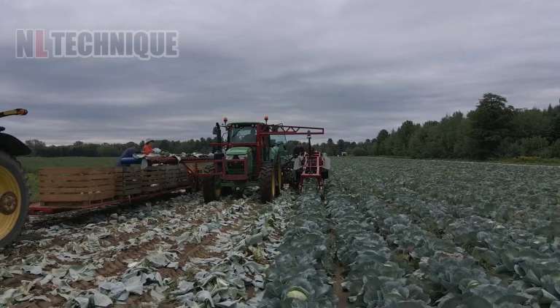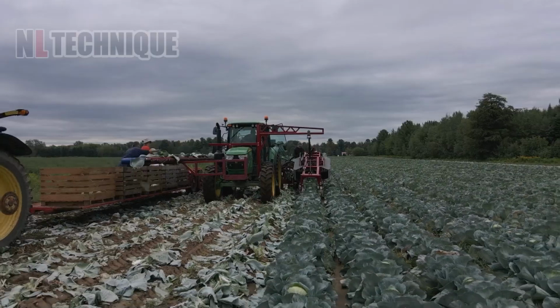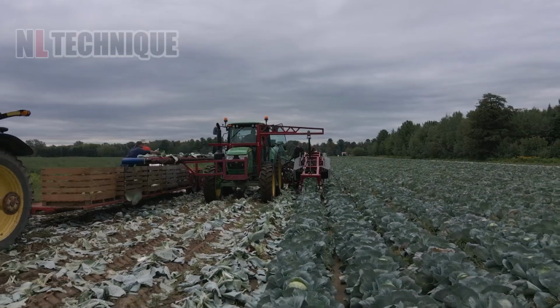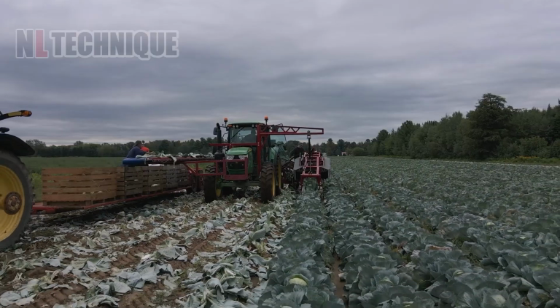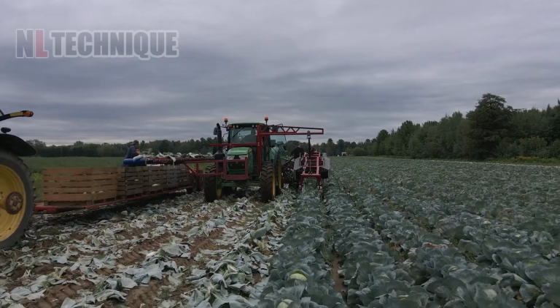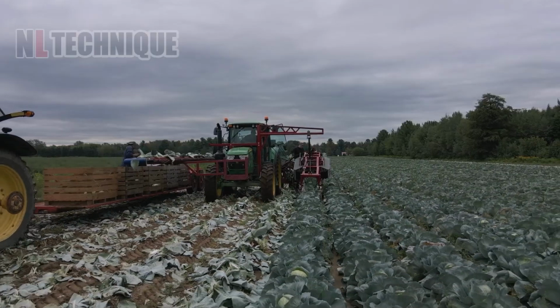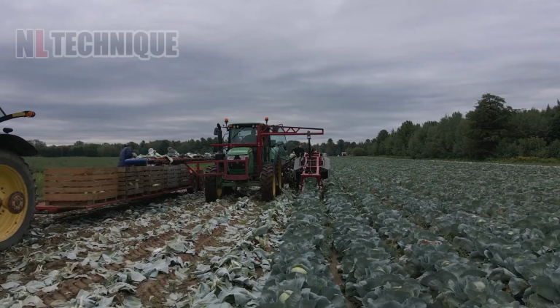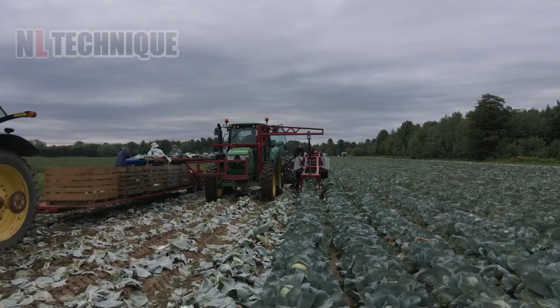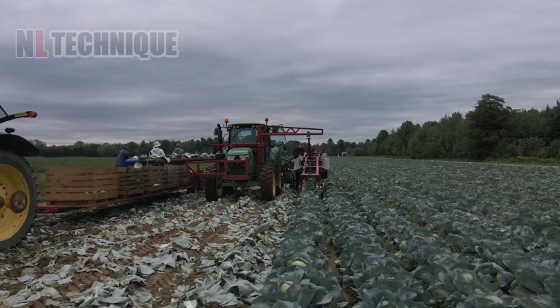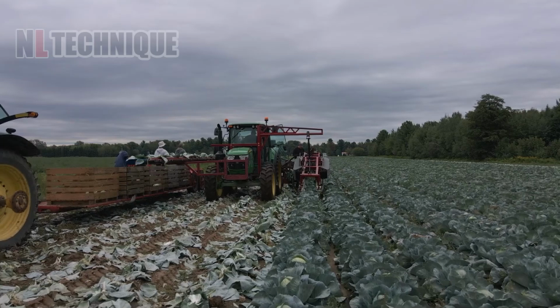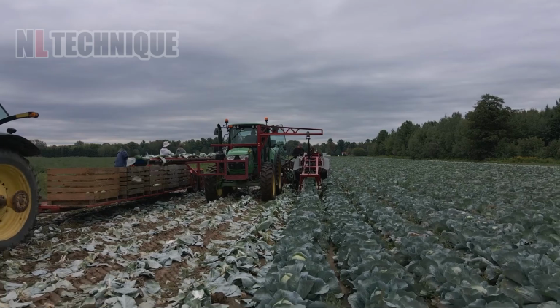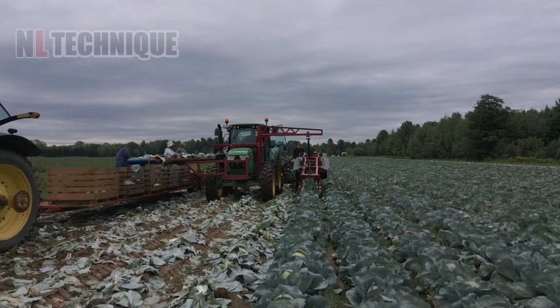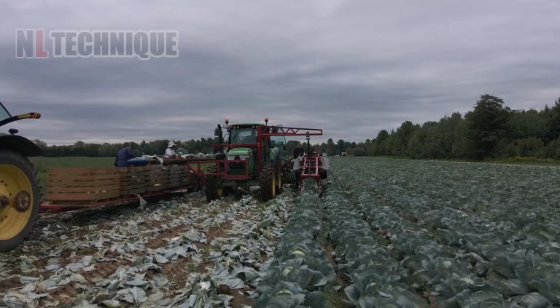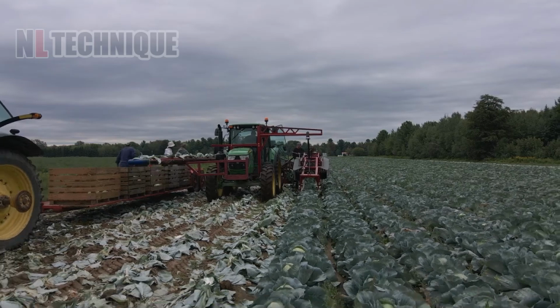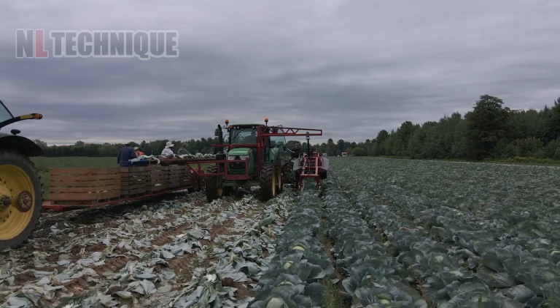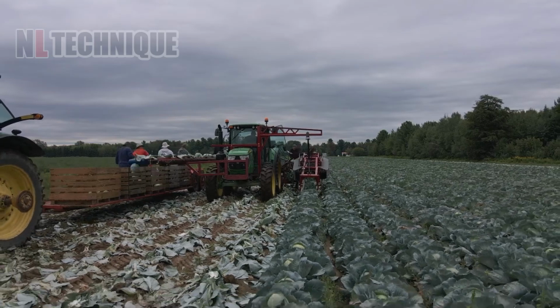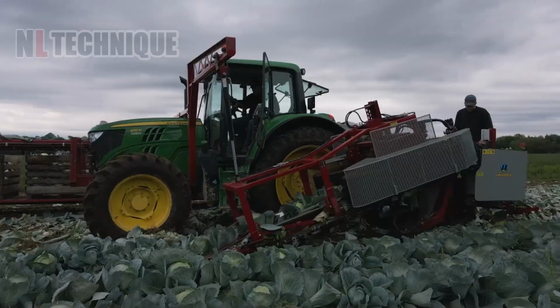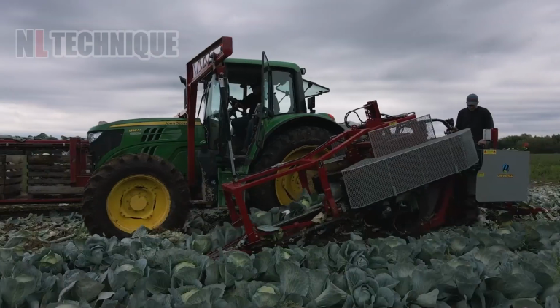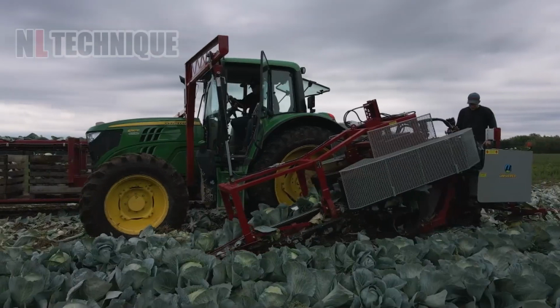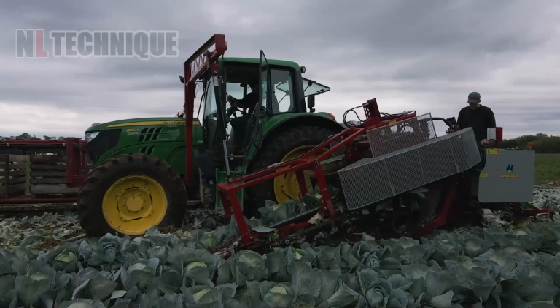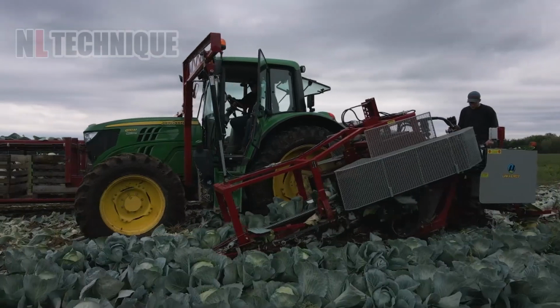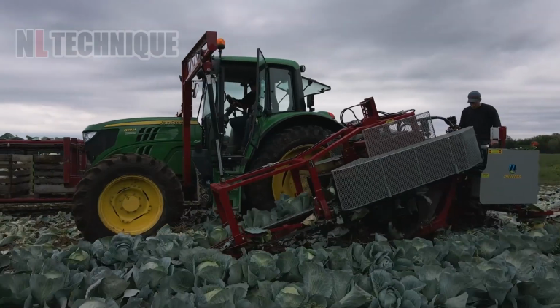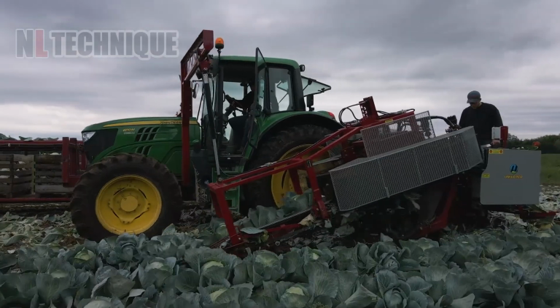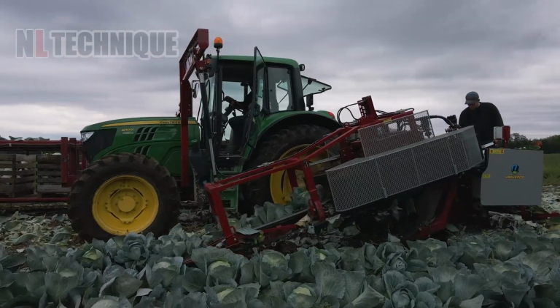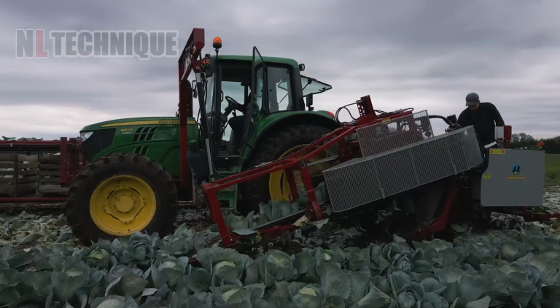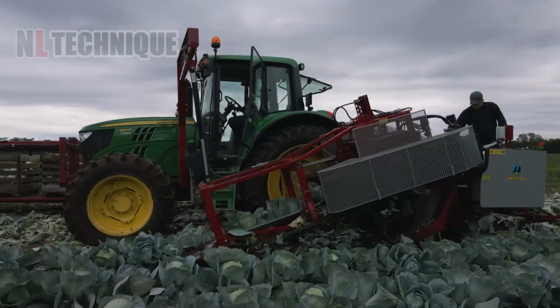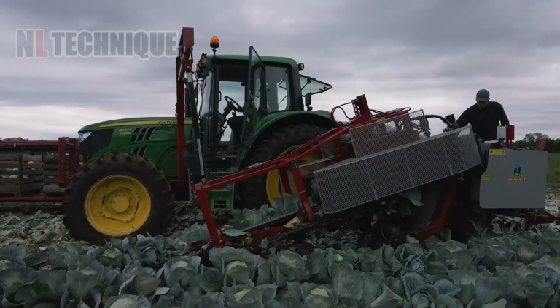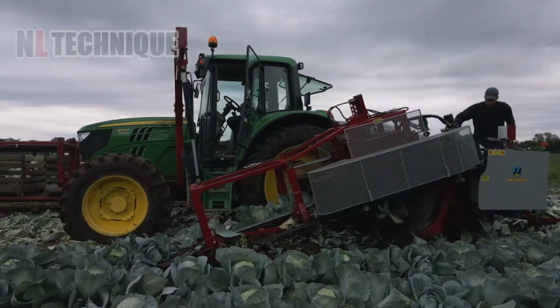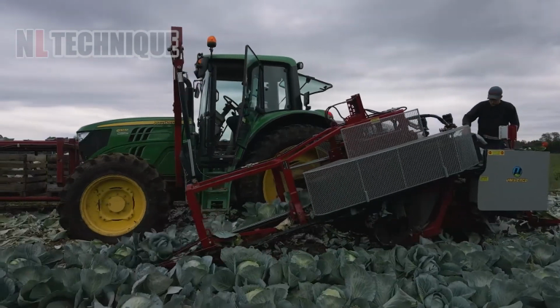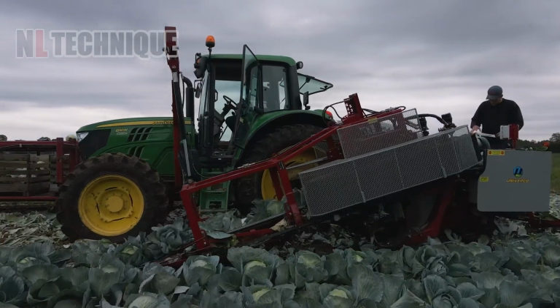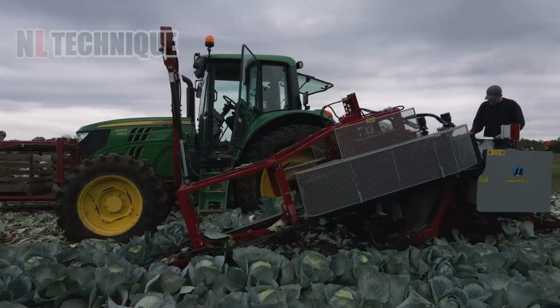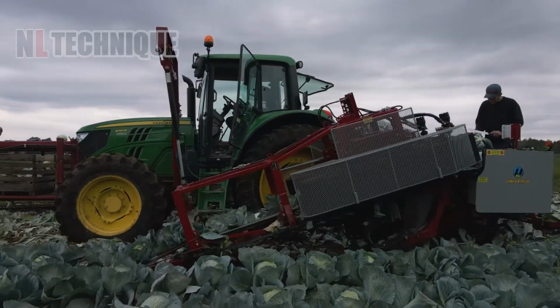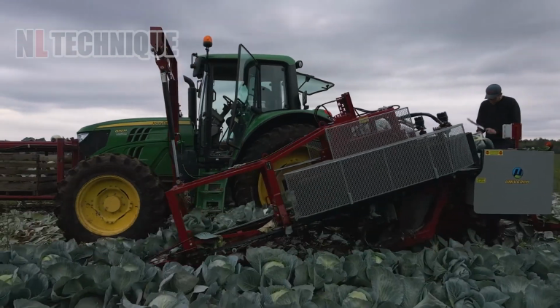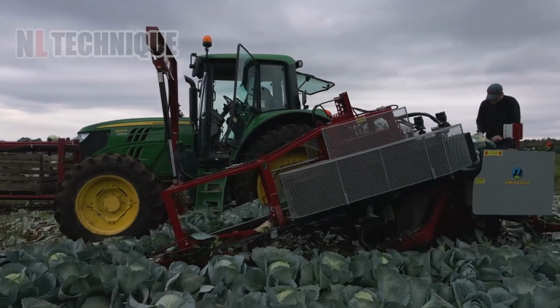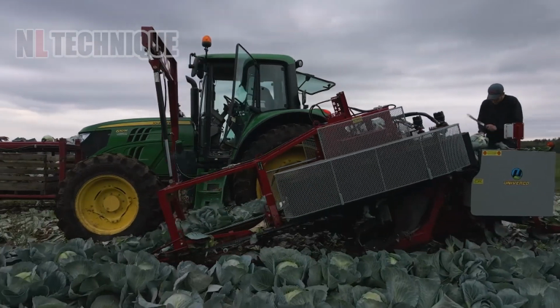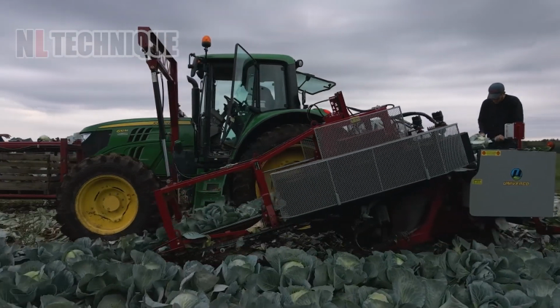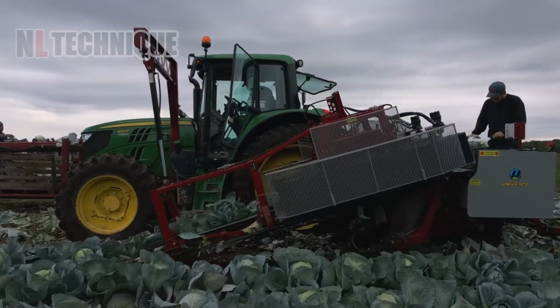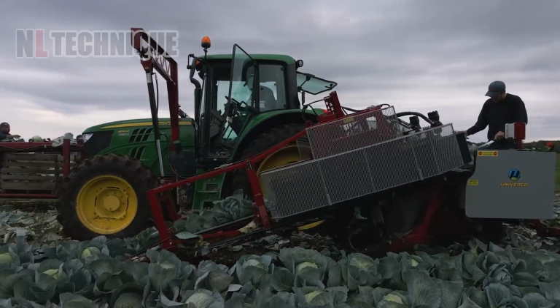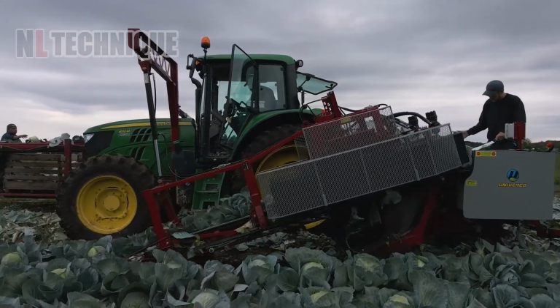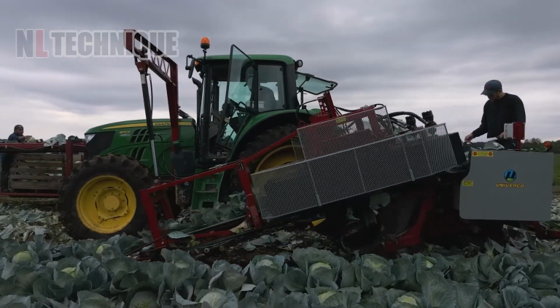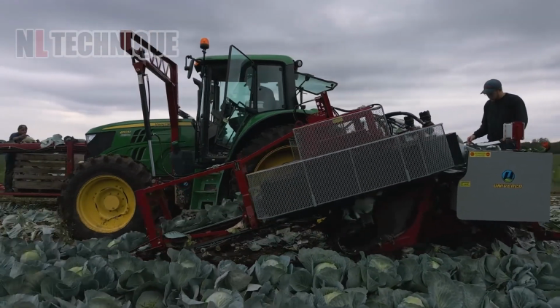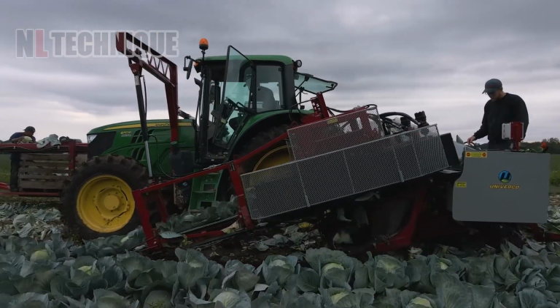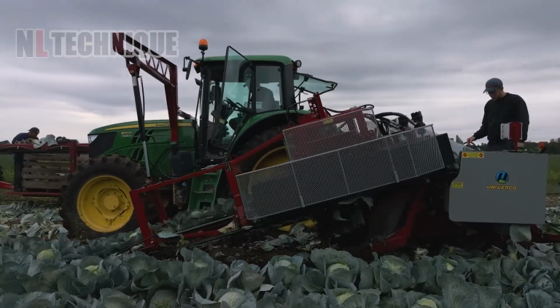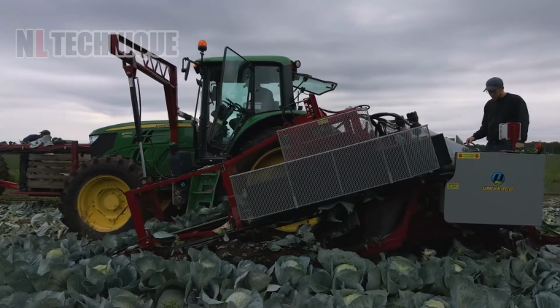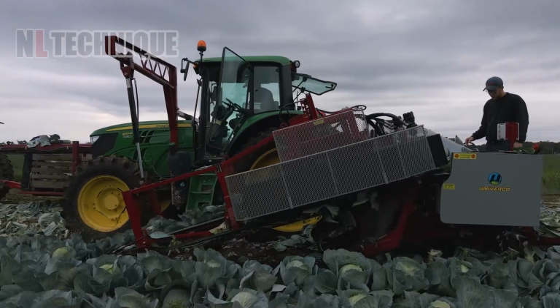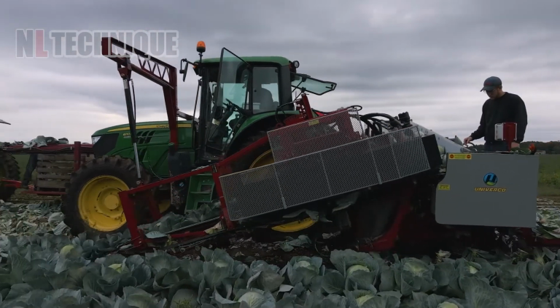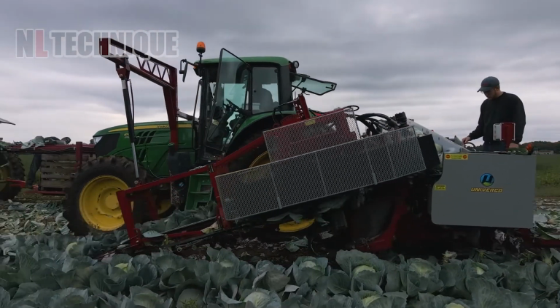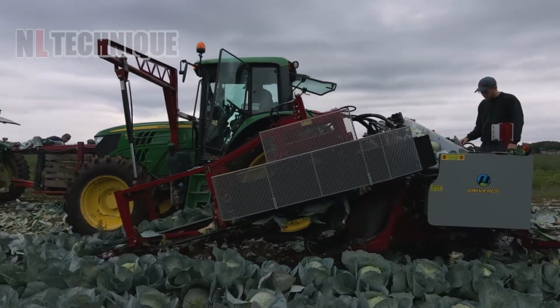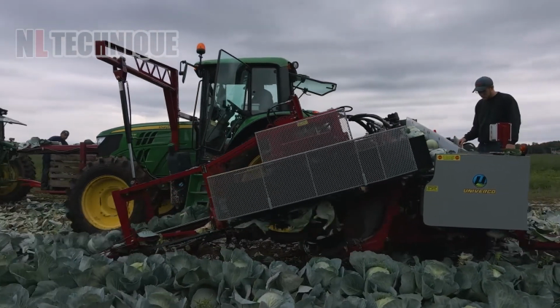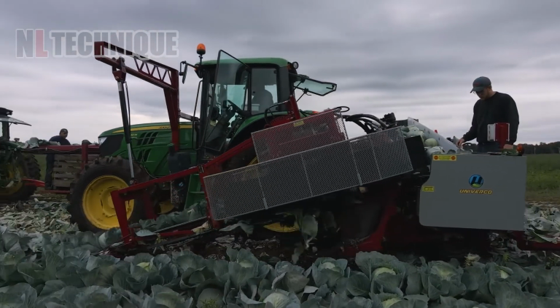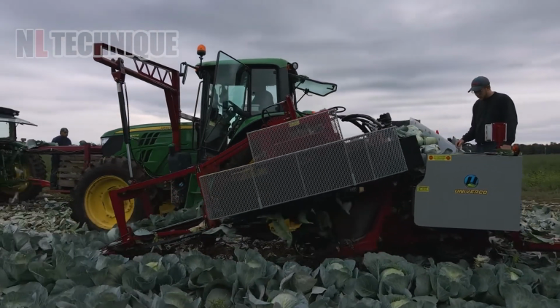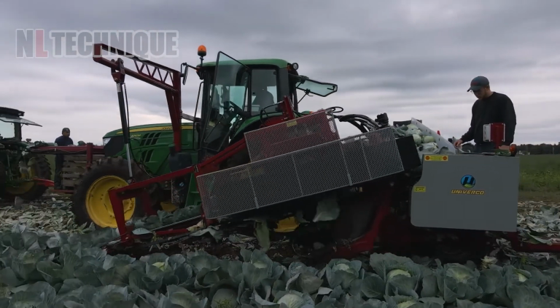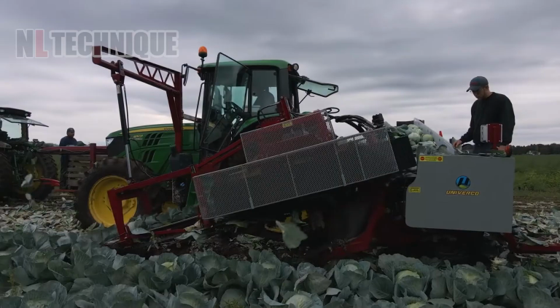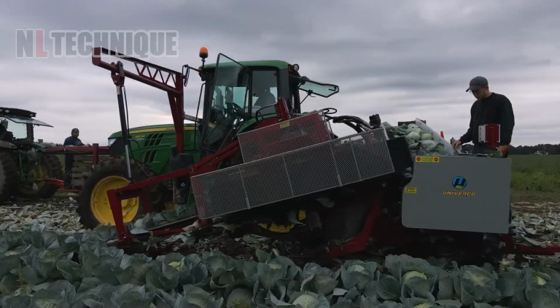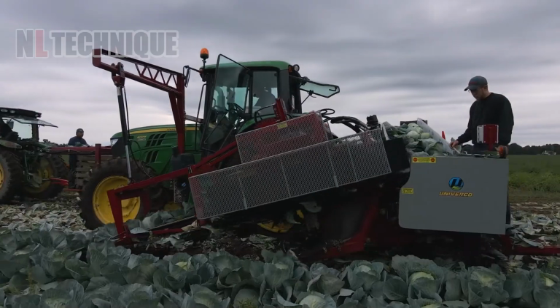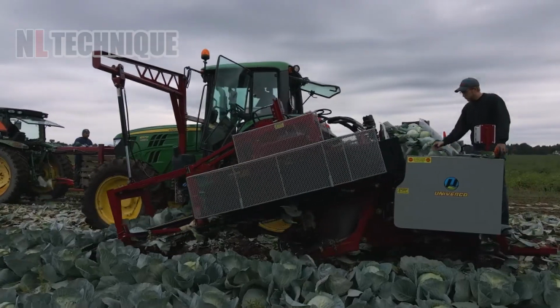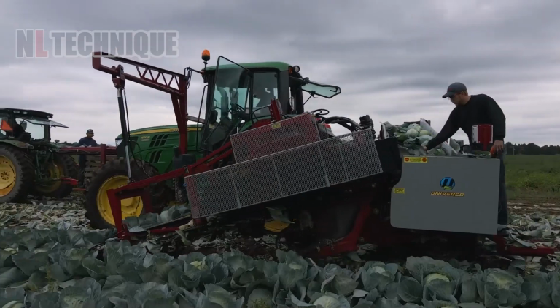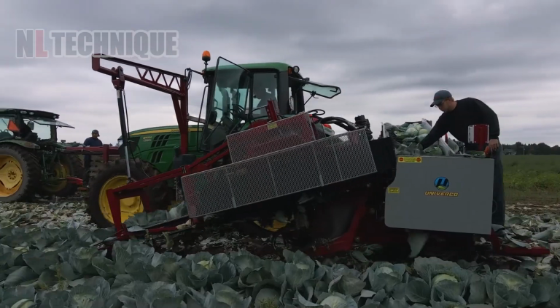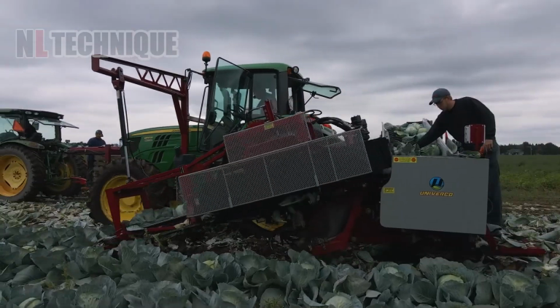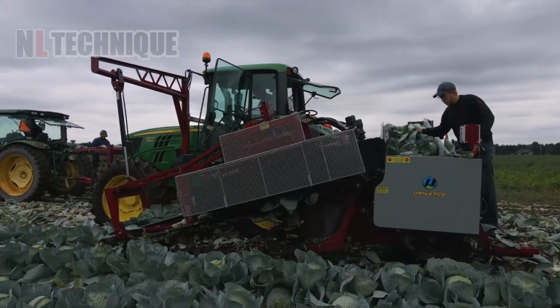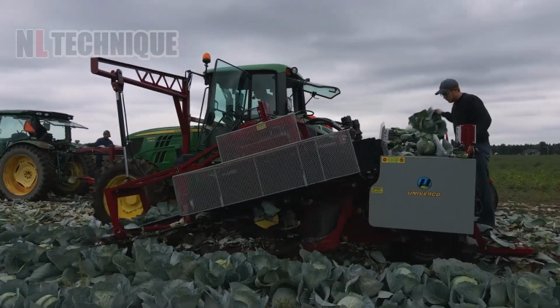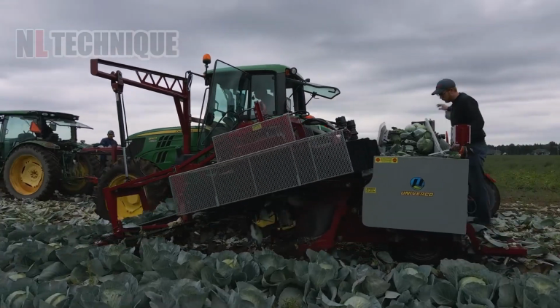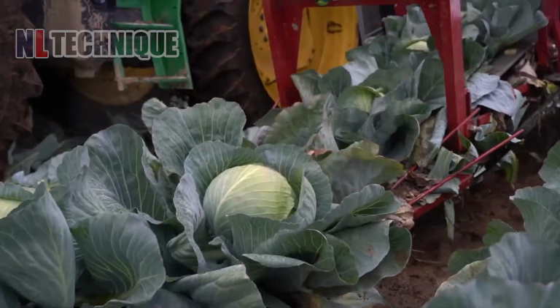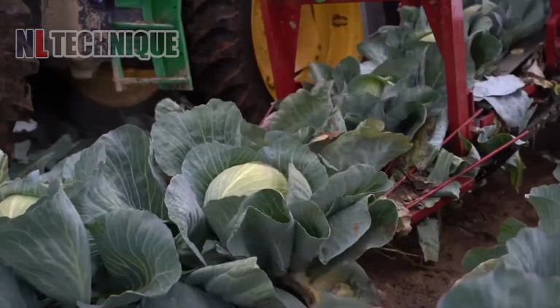With the help of technological development, tasks like collecting a massive field of cabbages are no longer a nightmare.